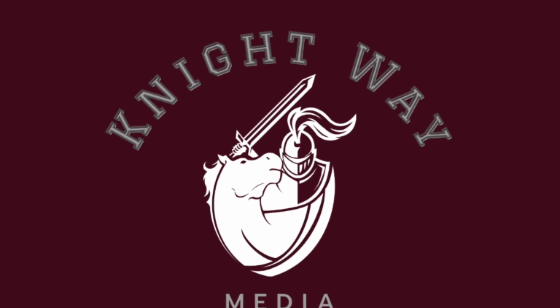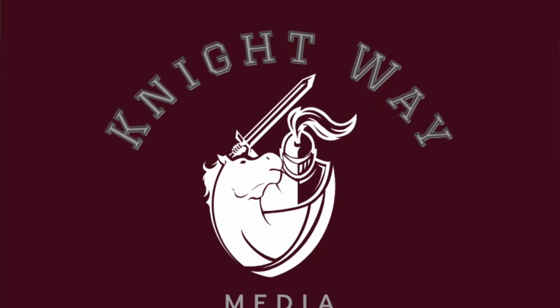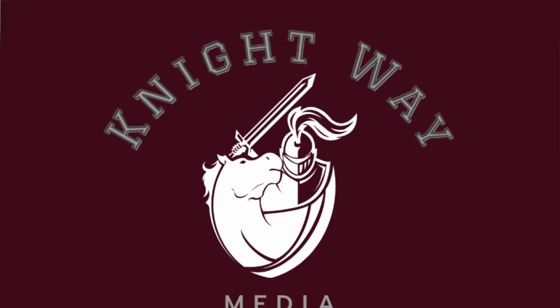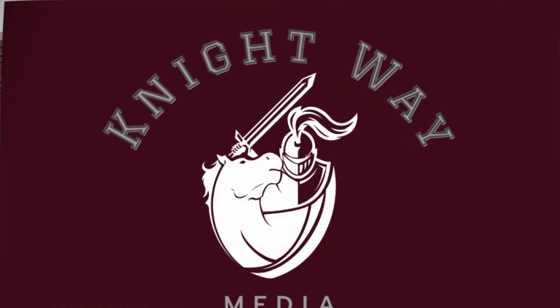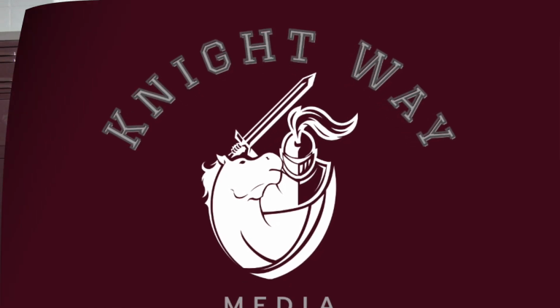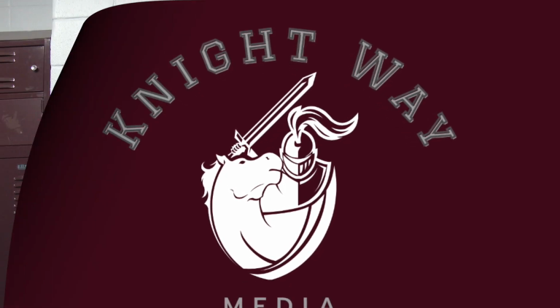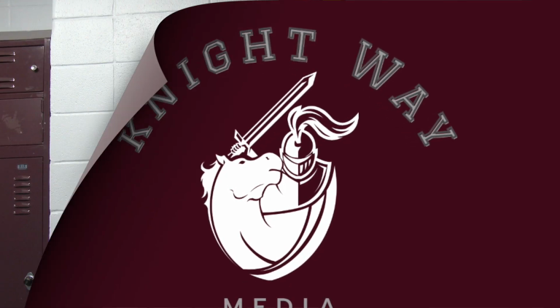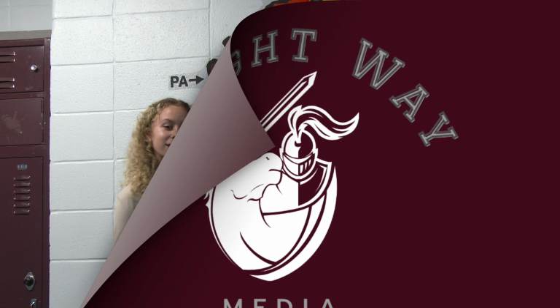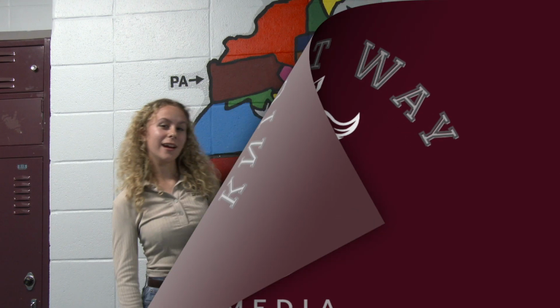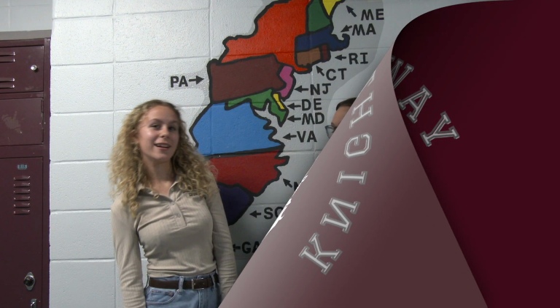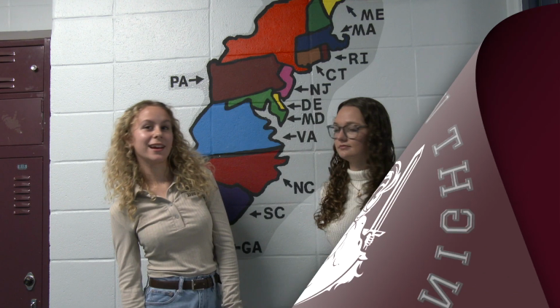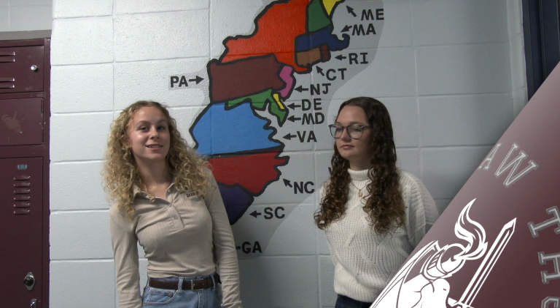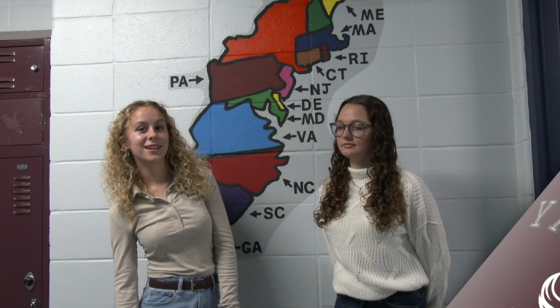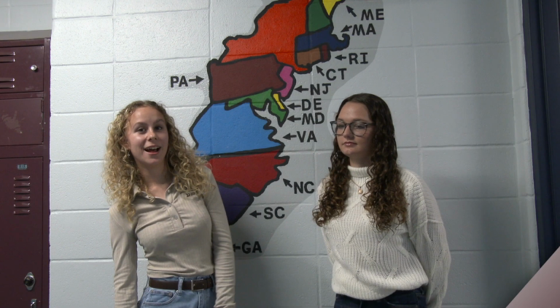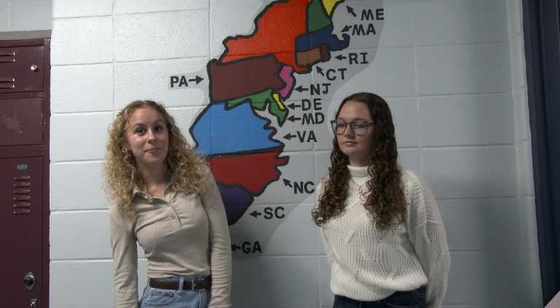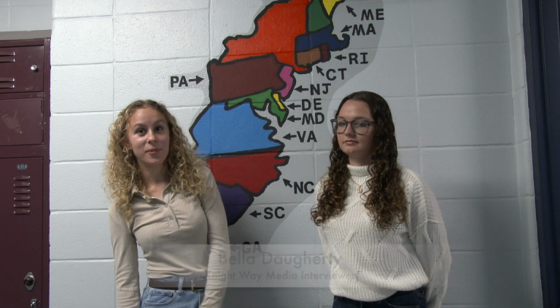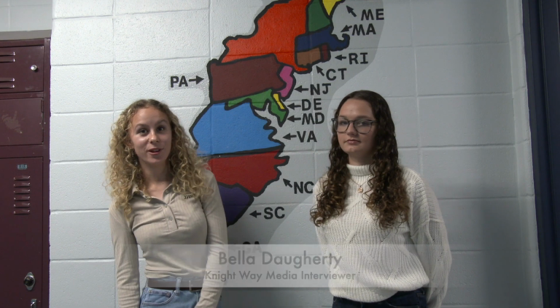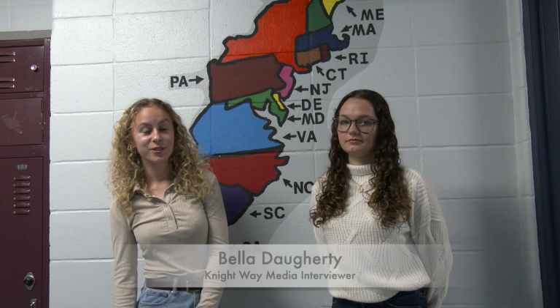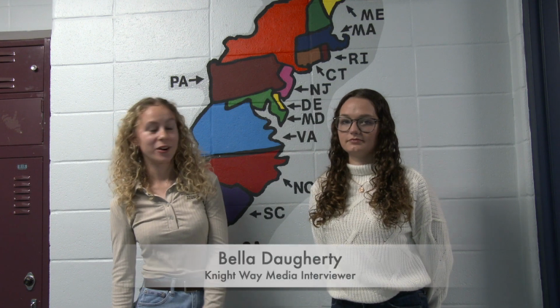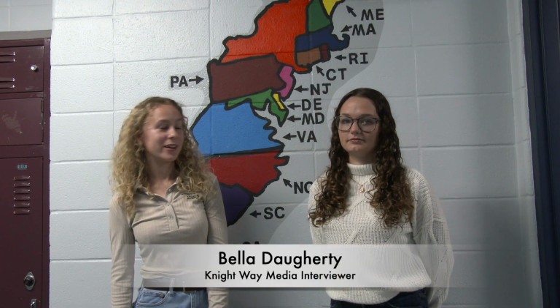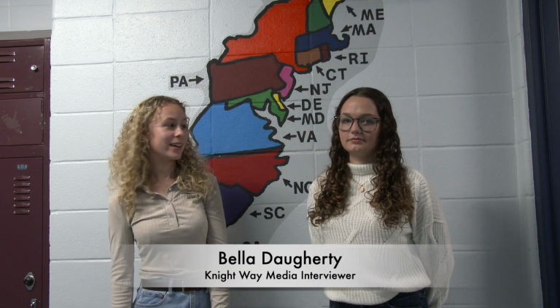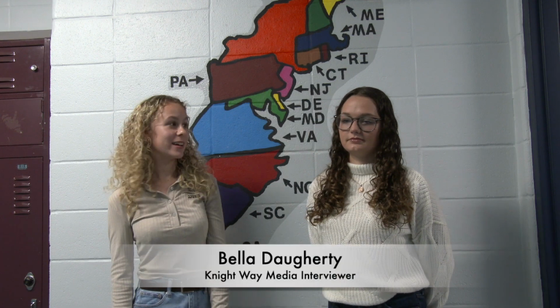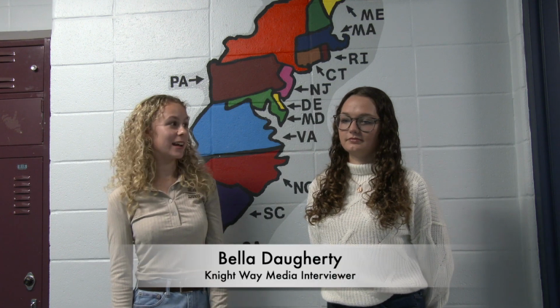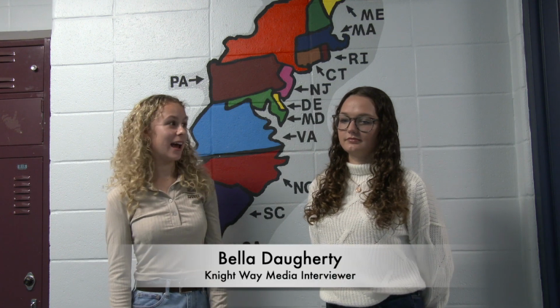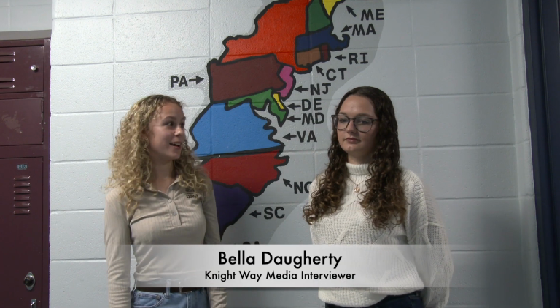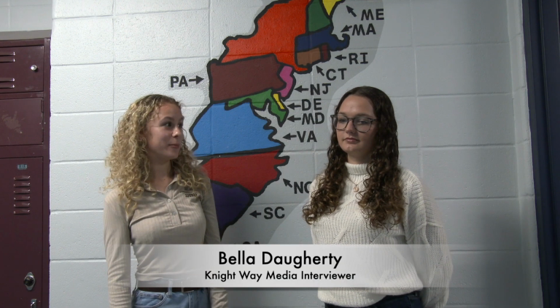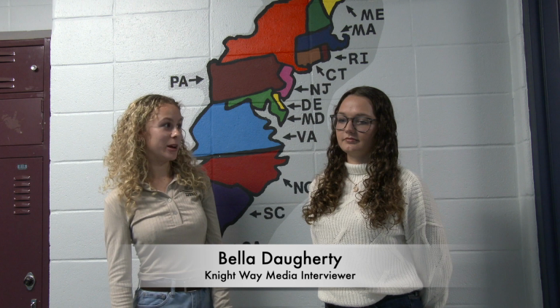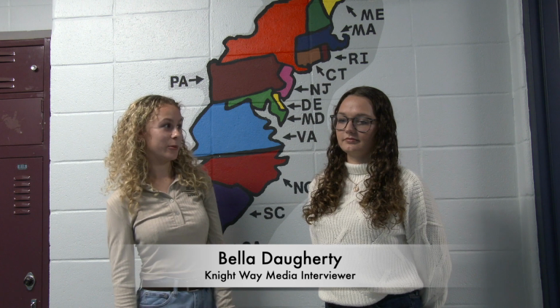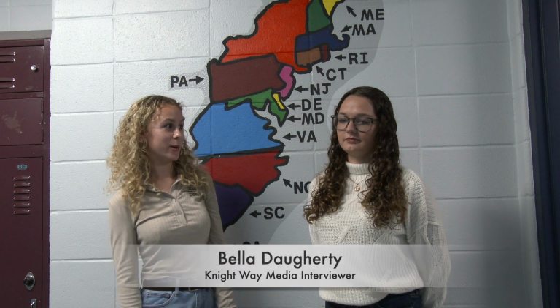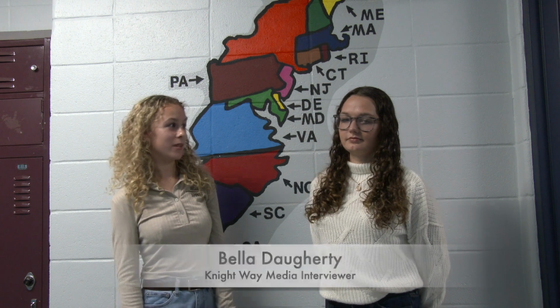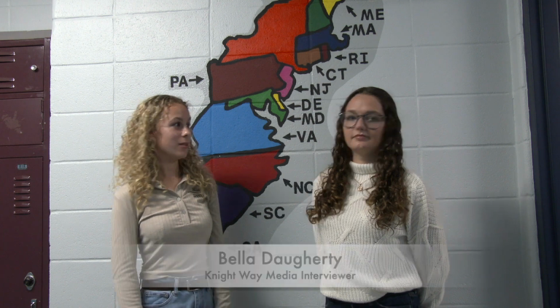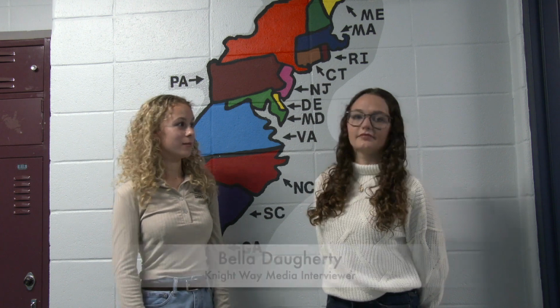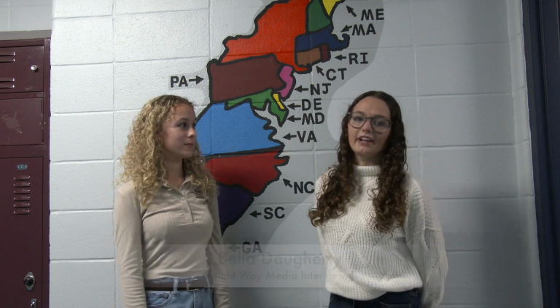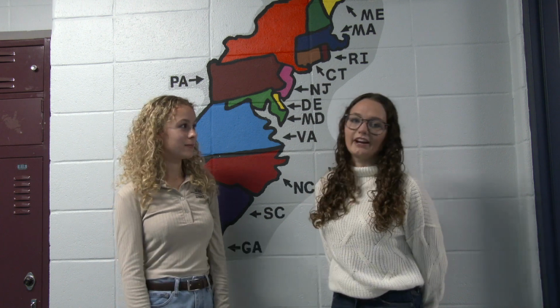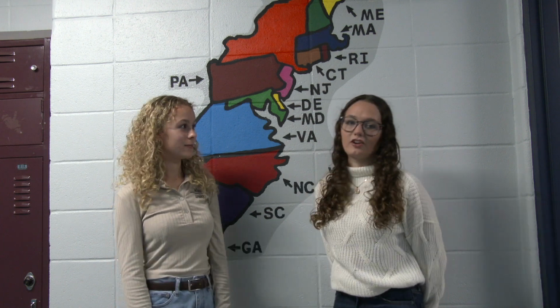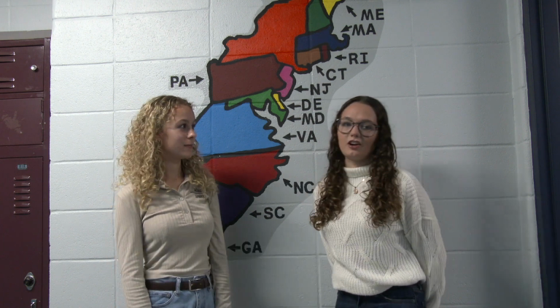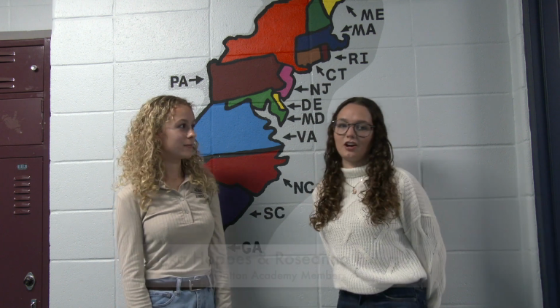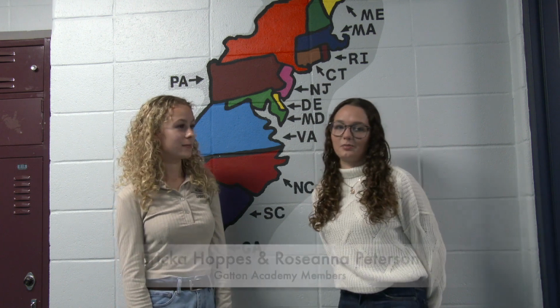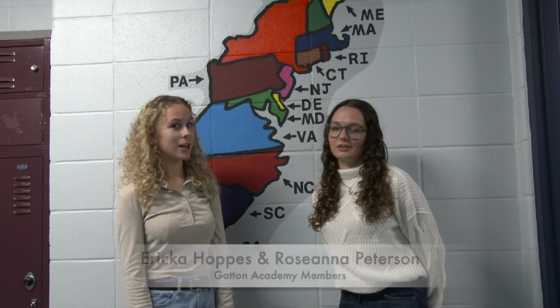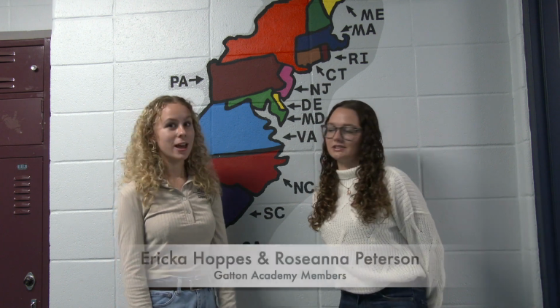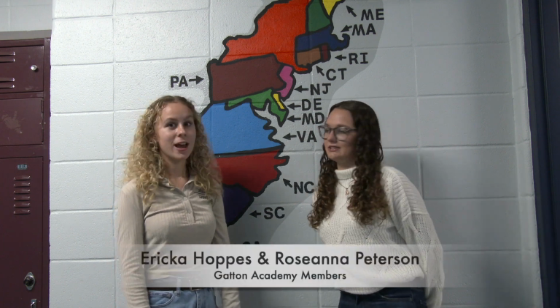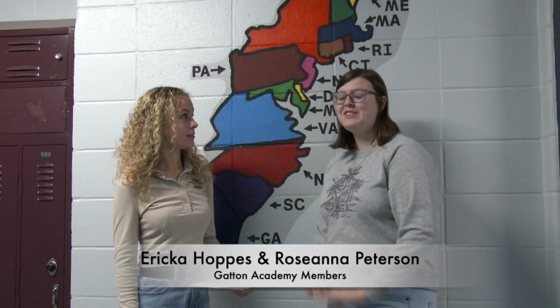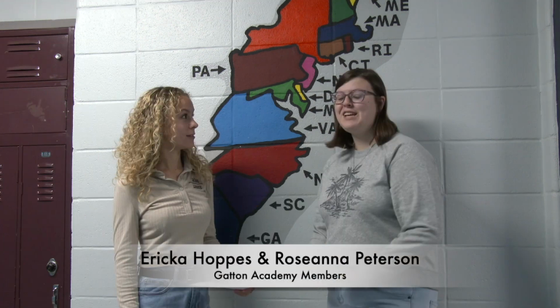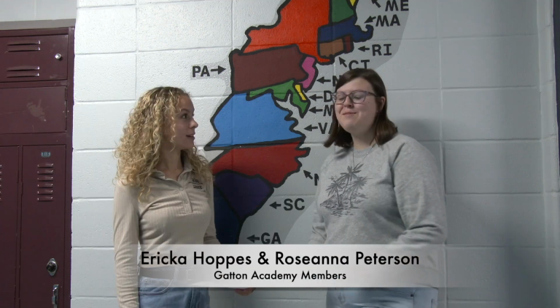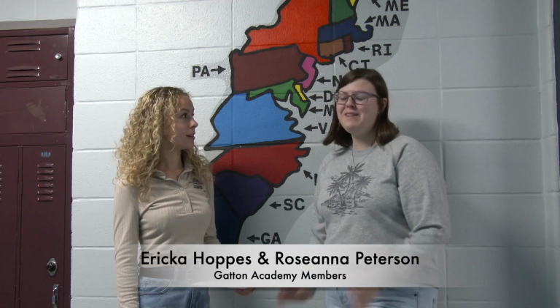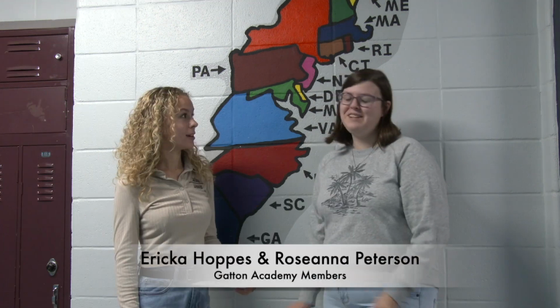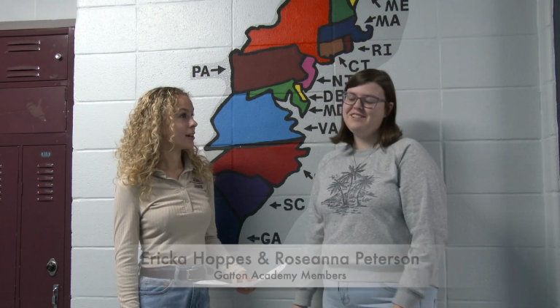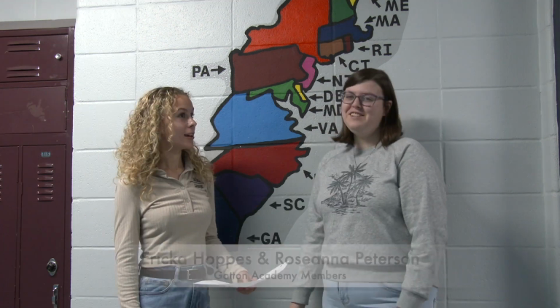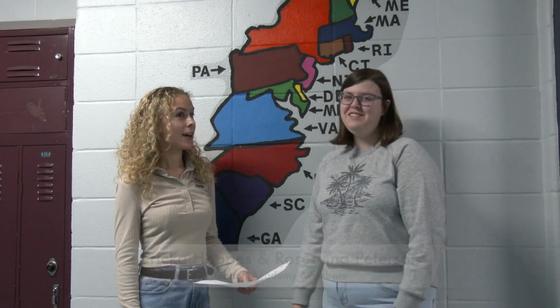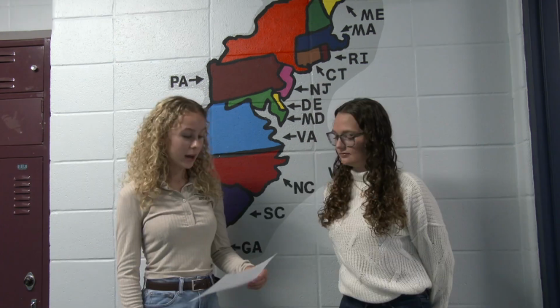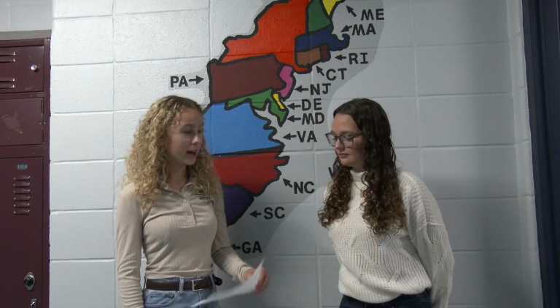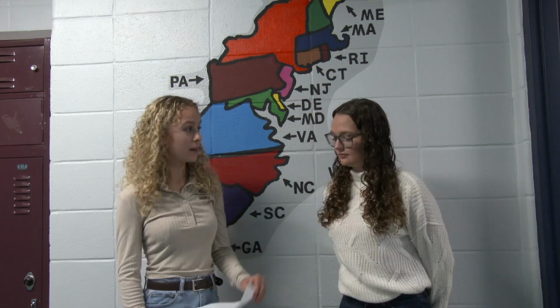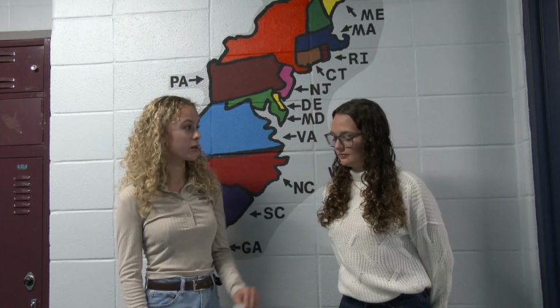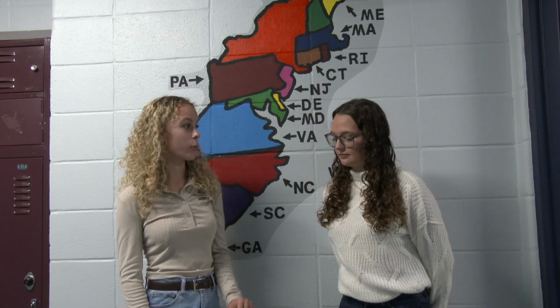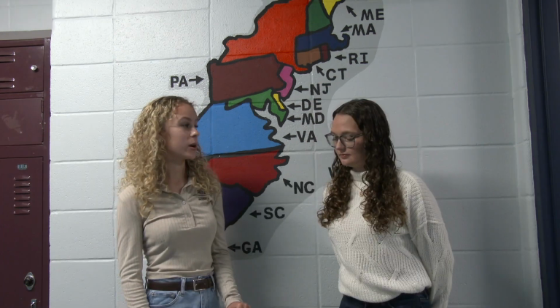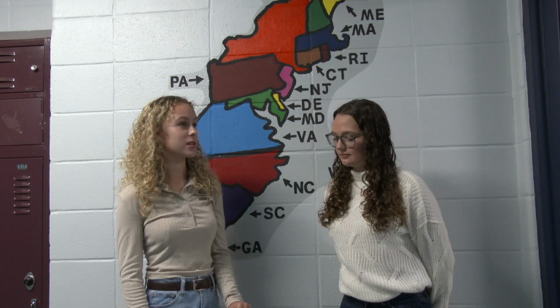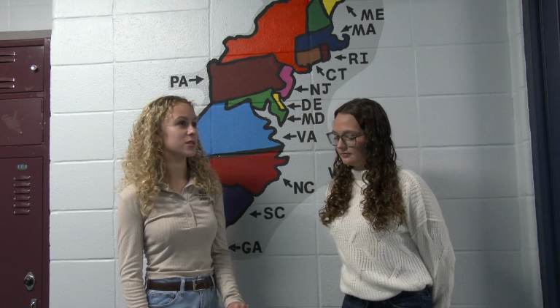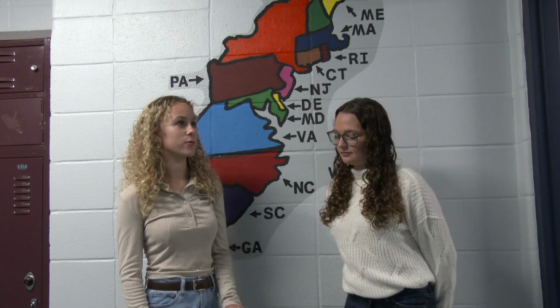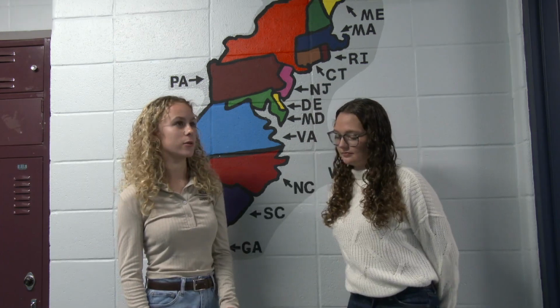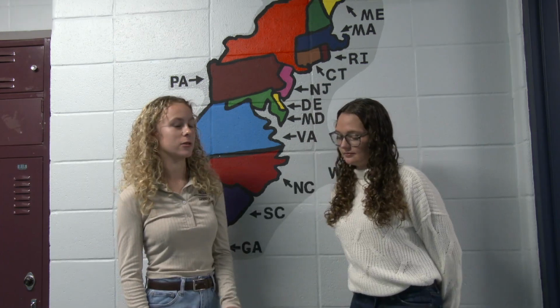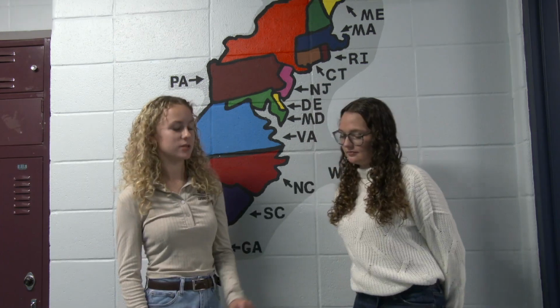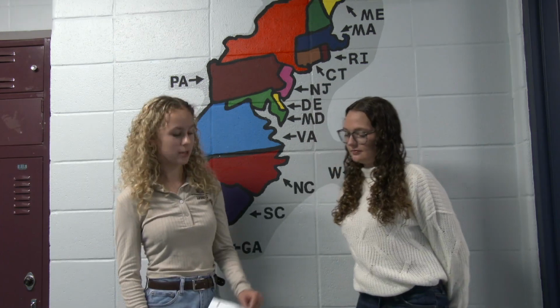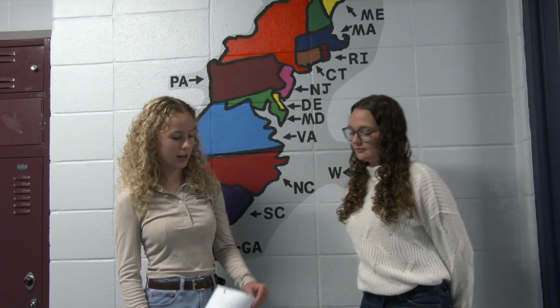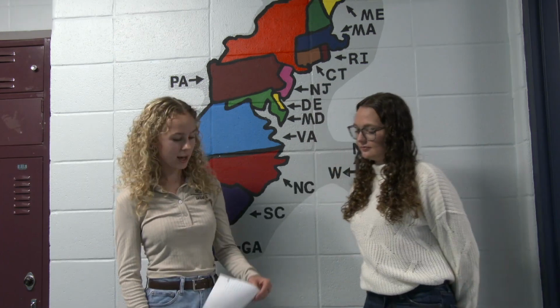Good morning, Rye Nation. I'm Bella Daugherty, and I am here with Erica Hoppus and Zanna Peterson, and I have some questions for her today.